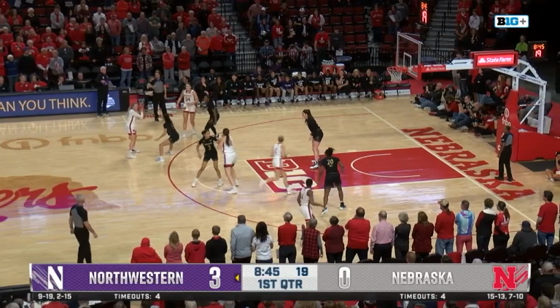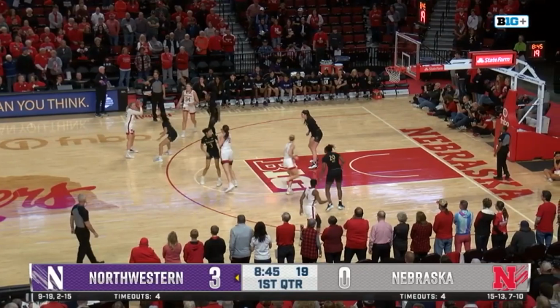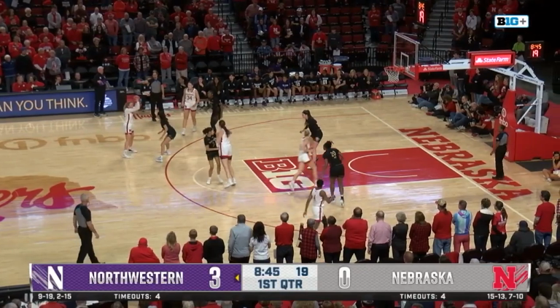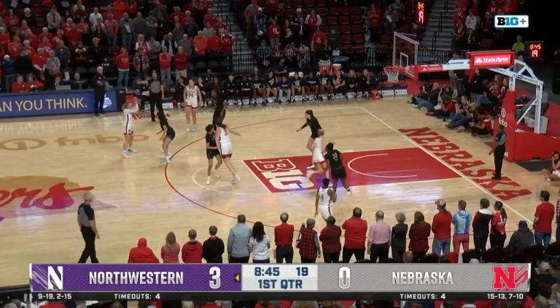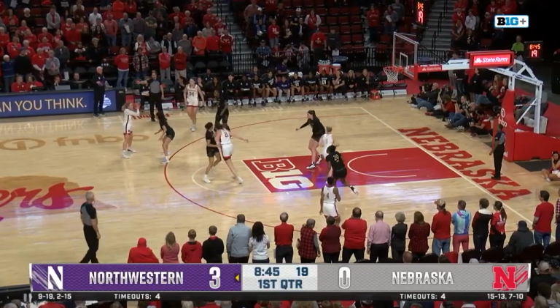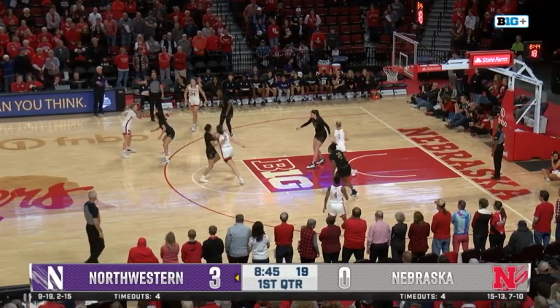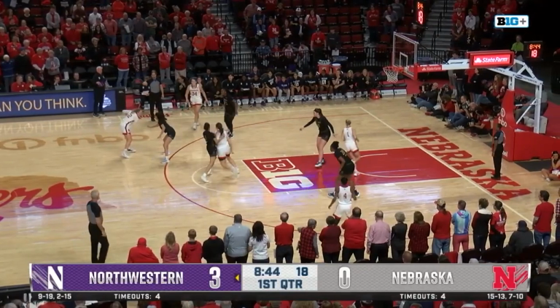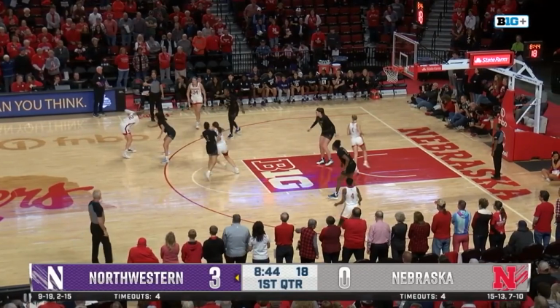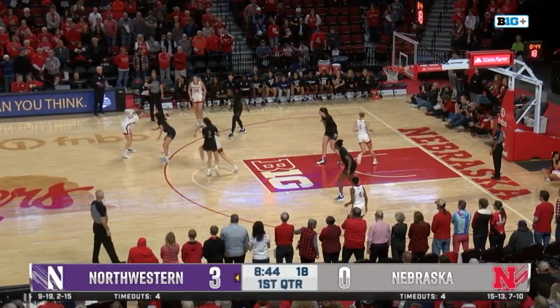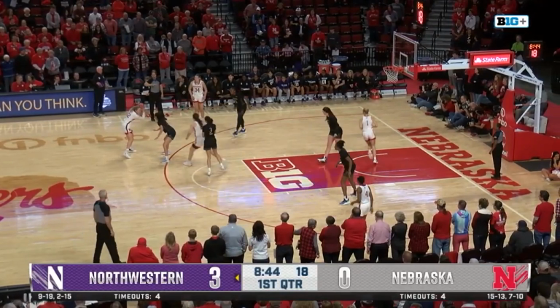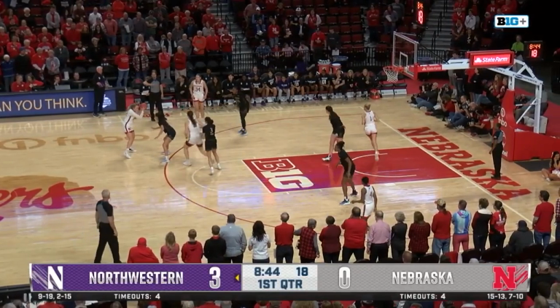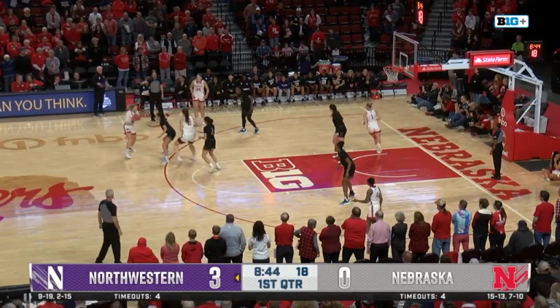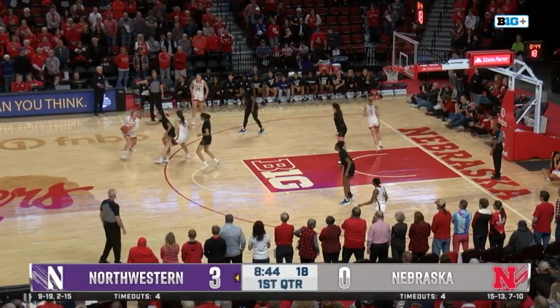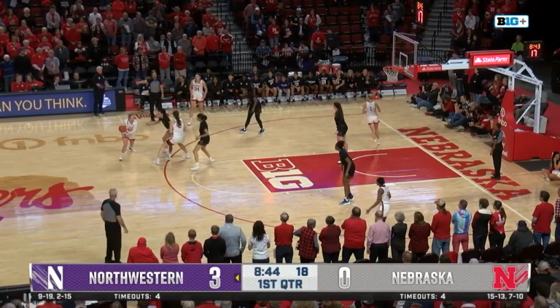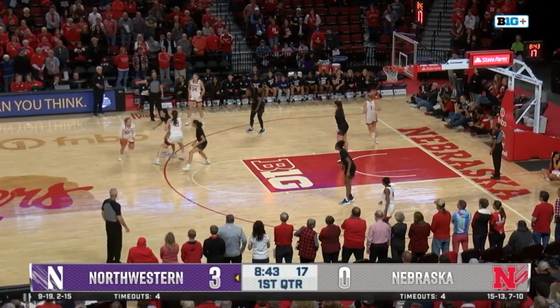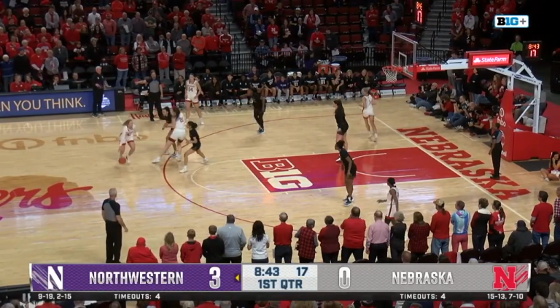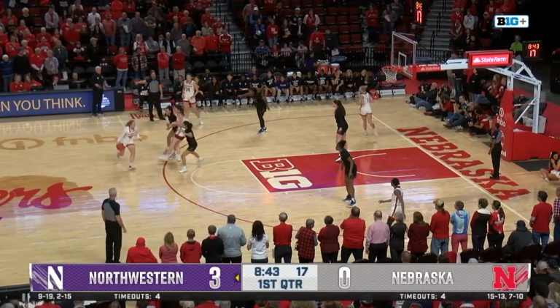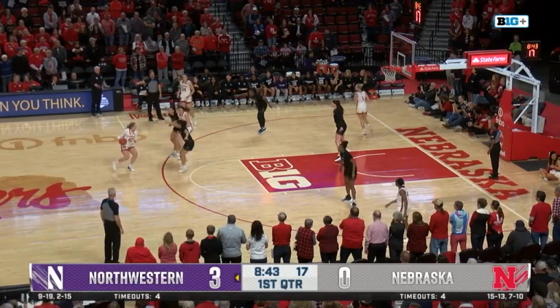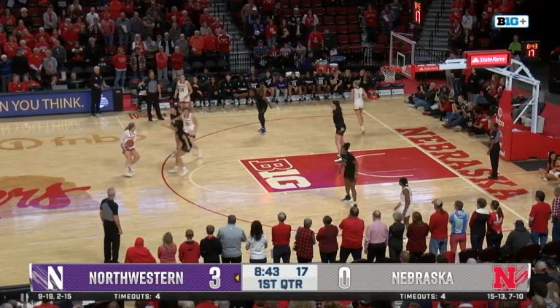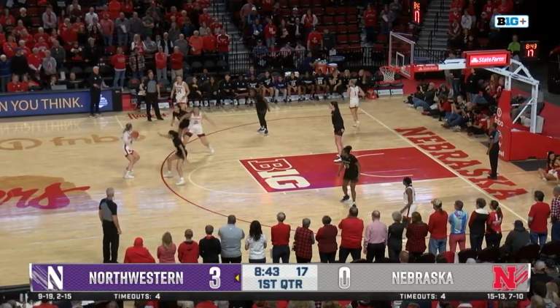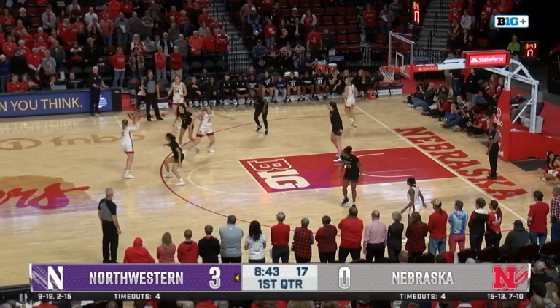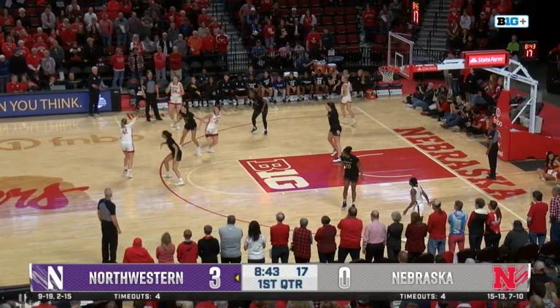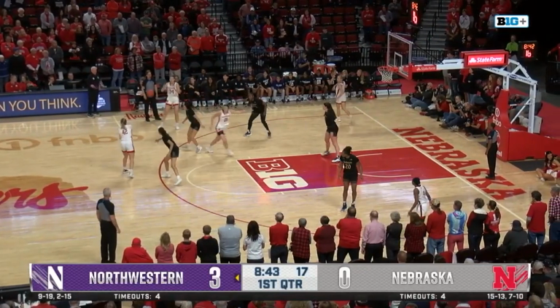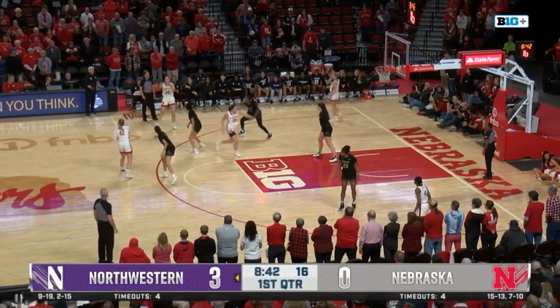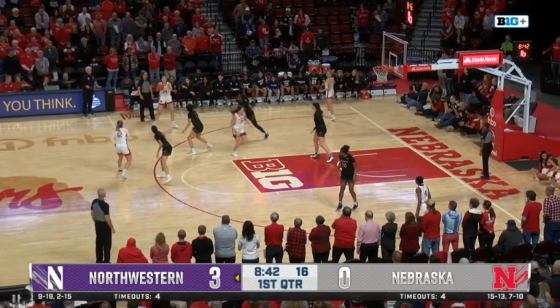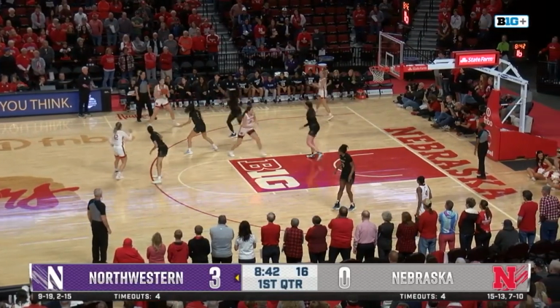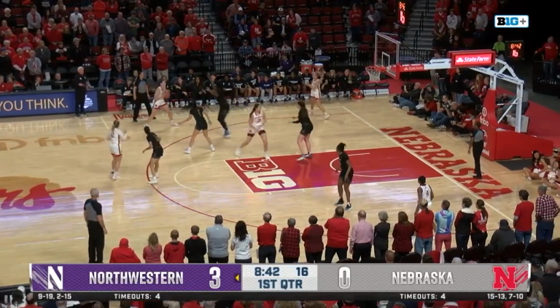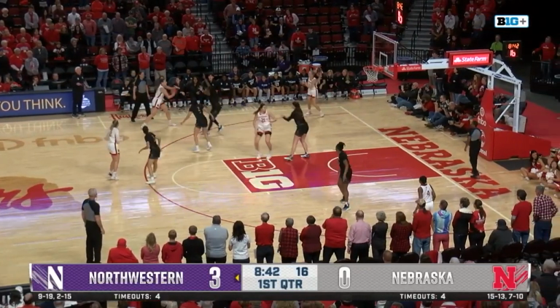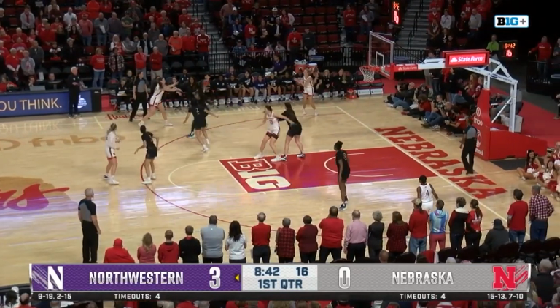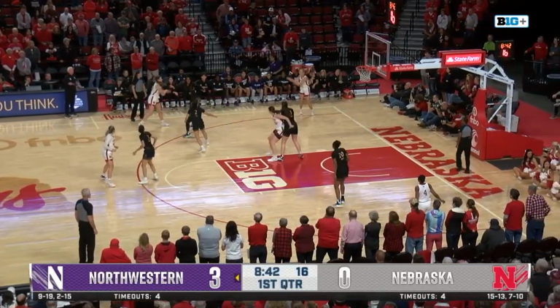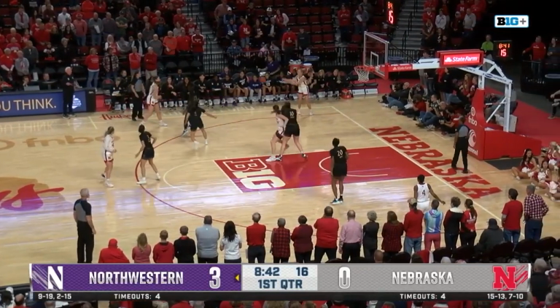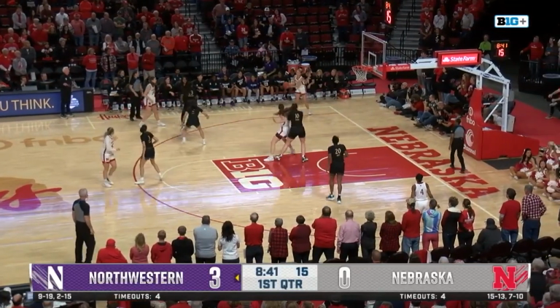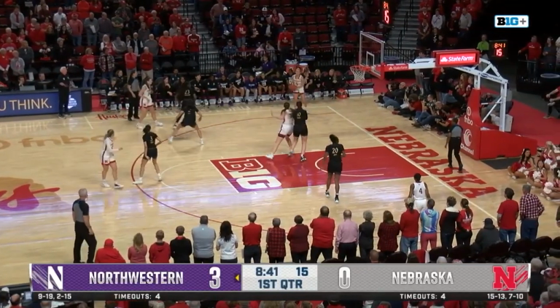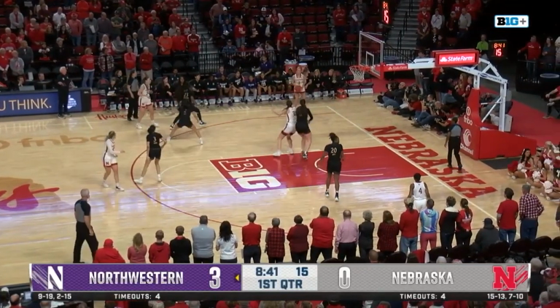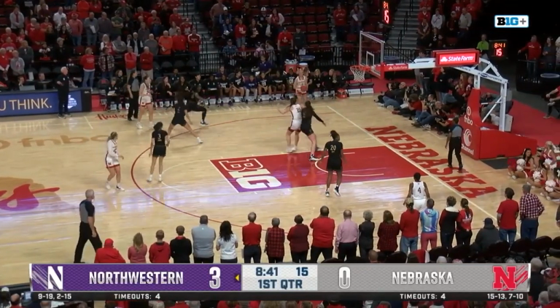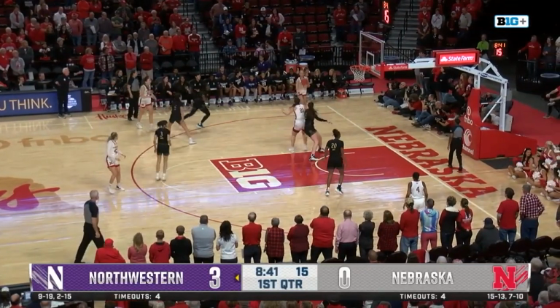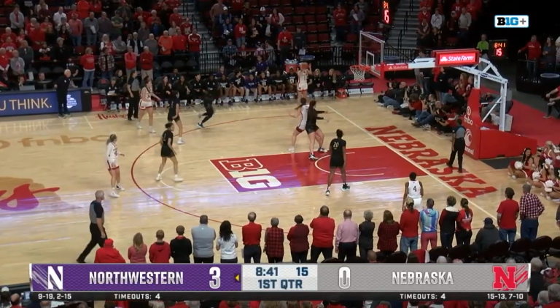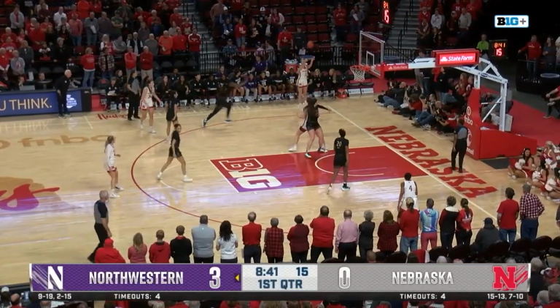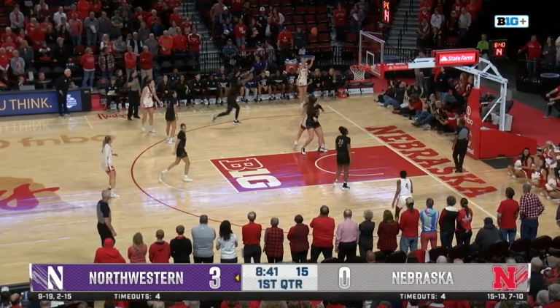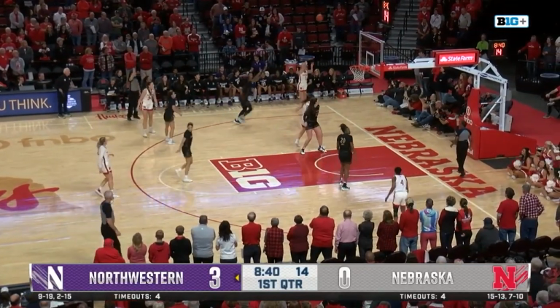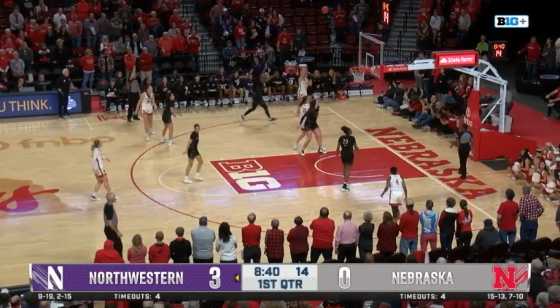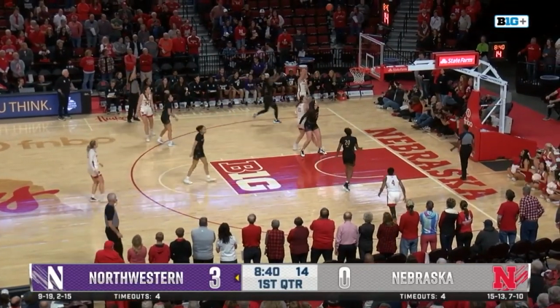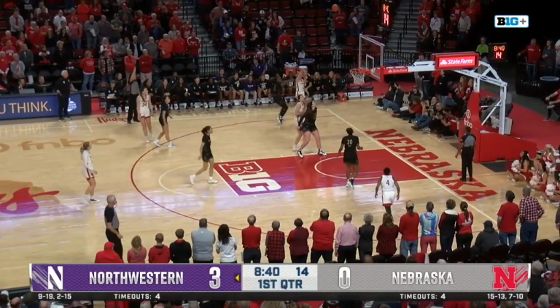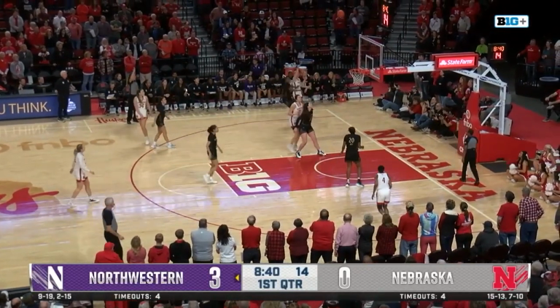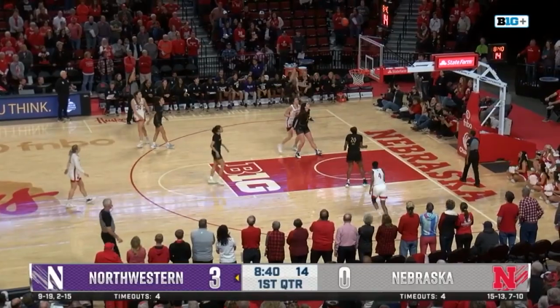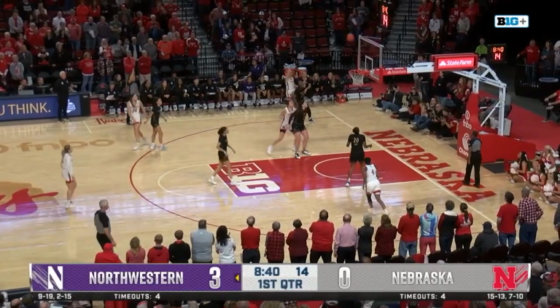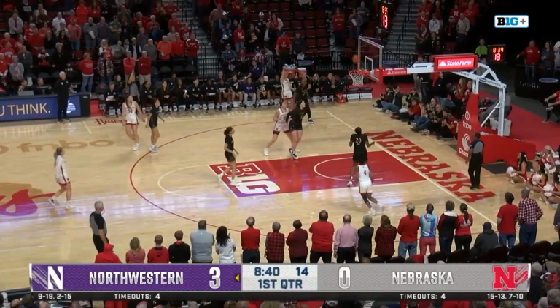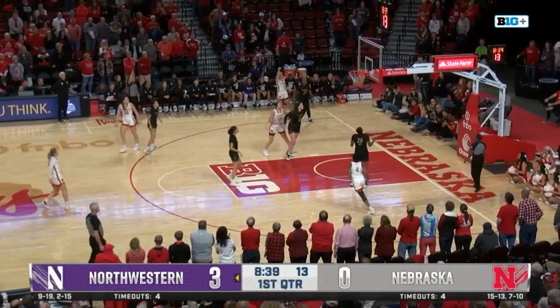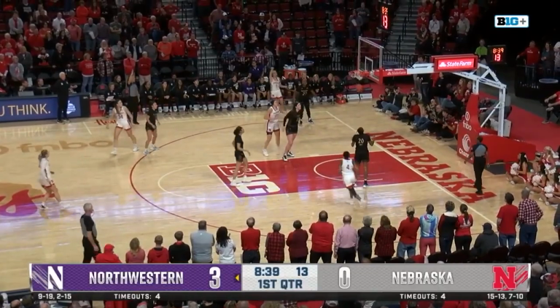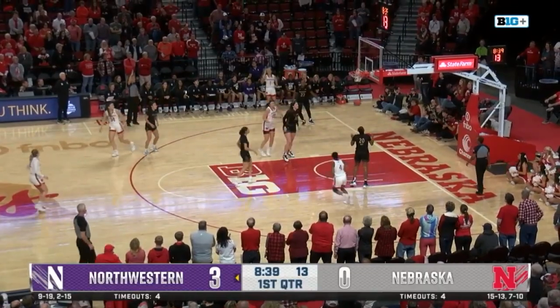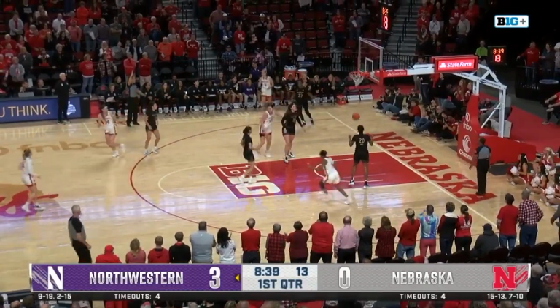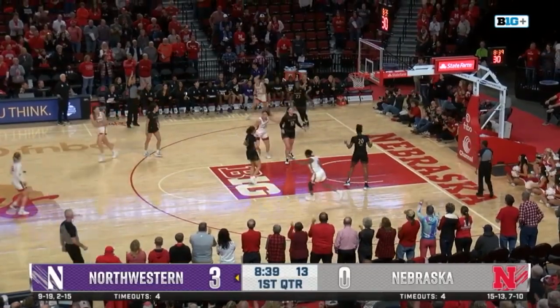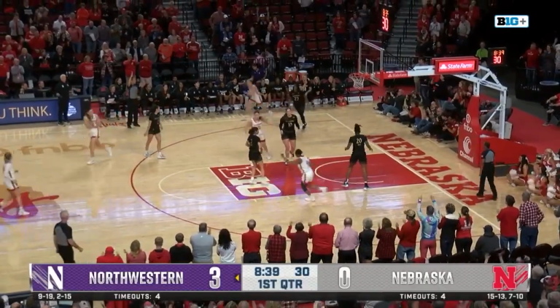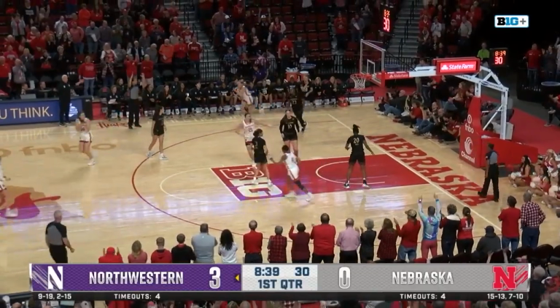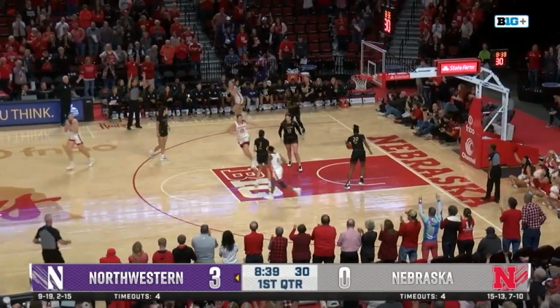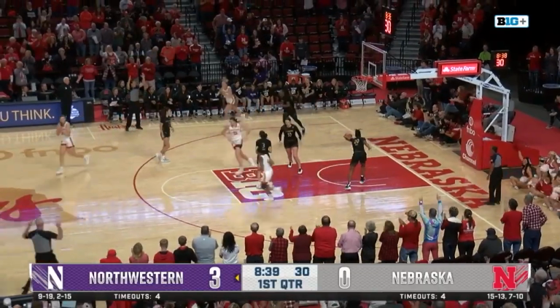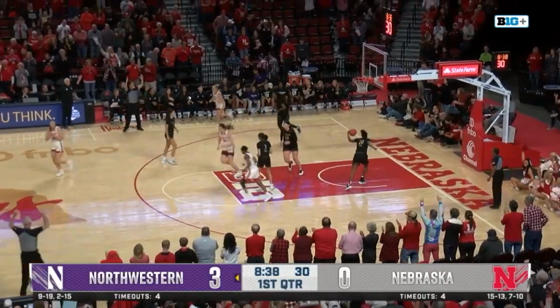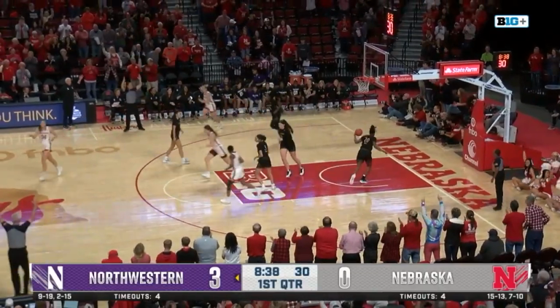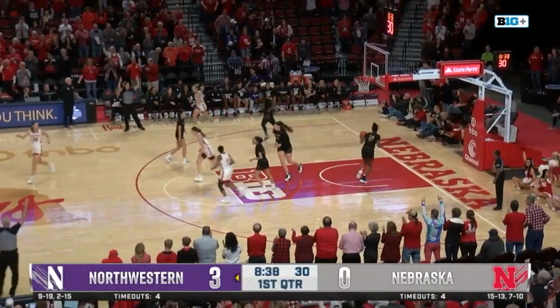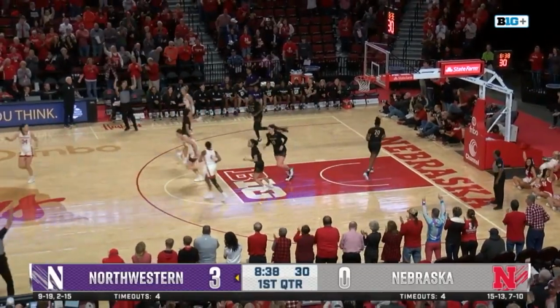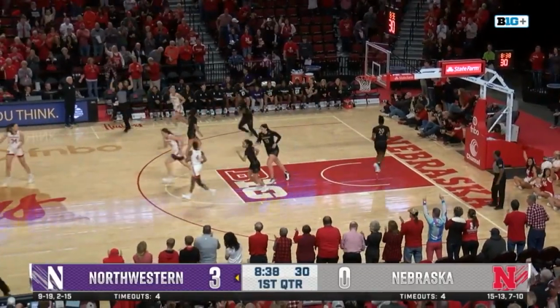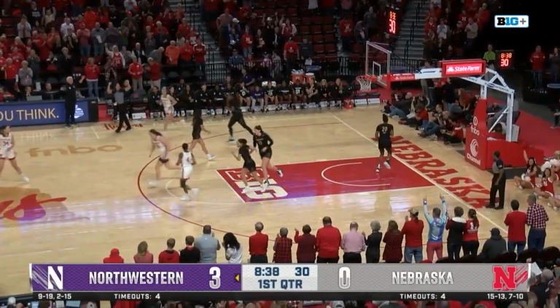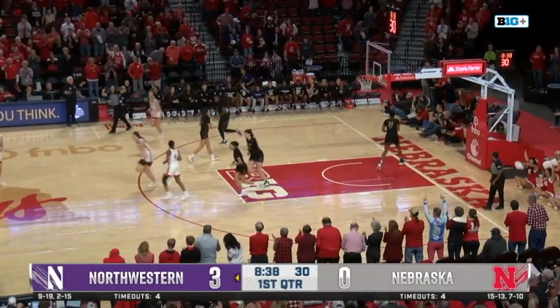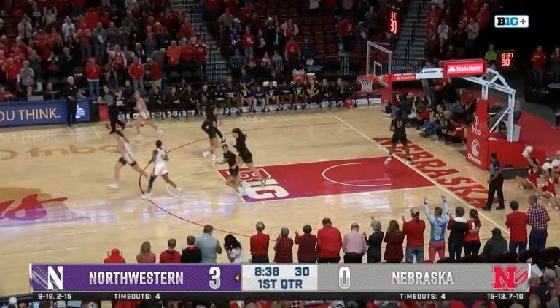Especially being the third best three-point shooter on this team, she's going to have to start making some shots, and that's a big one here early in Lincoln. Jazz Shelley with an open three from the corner, and got it.